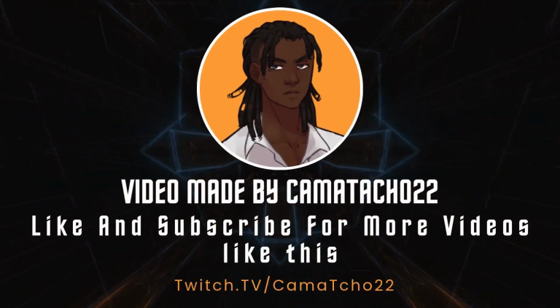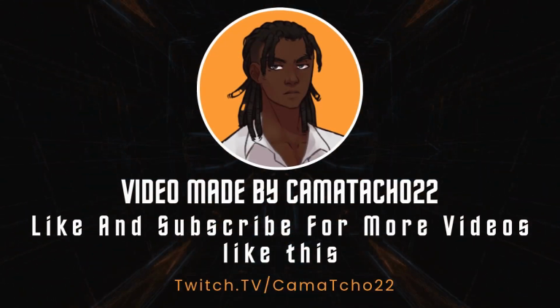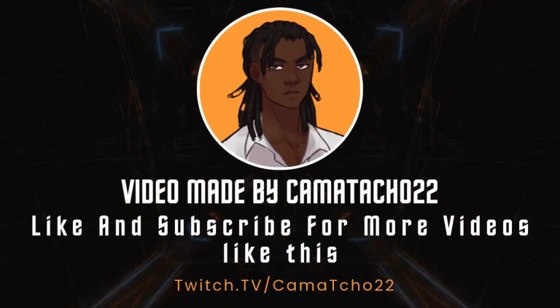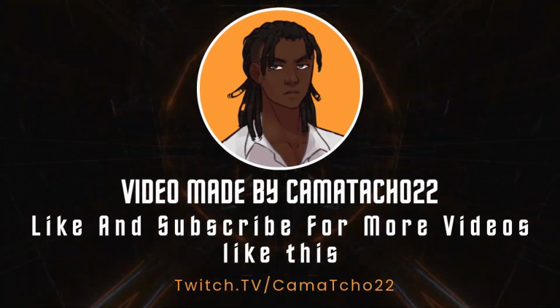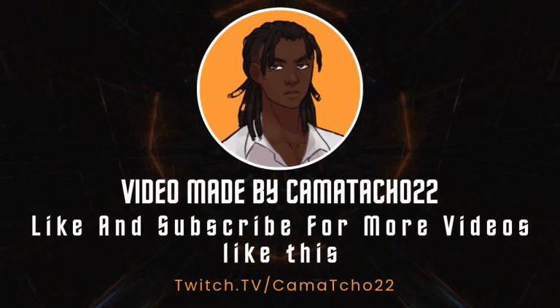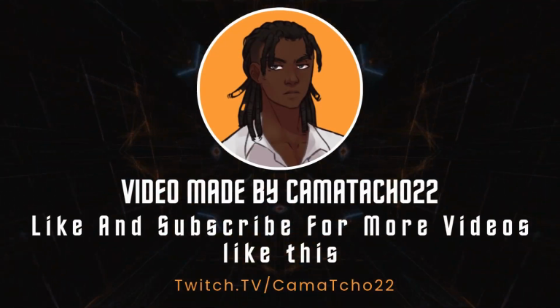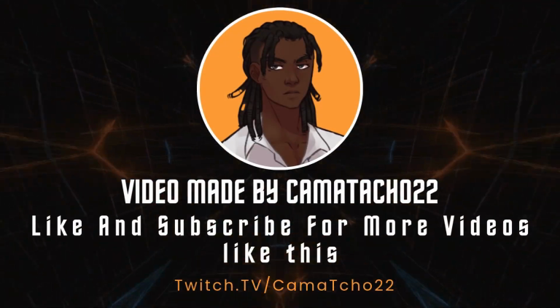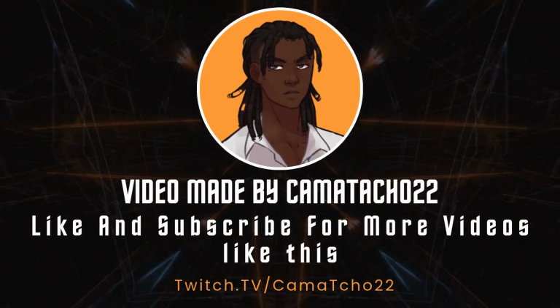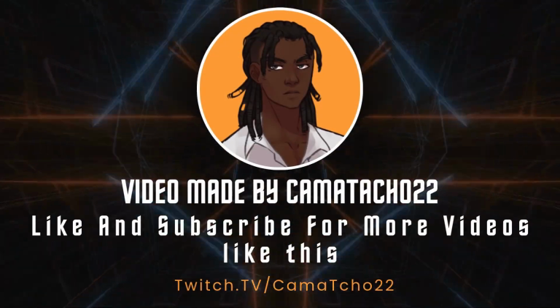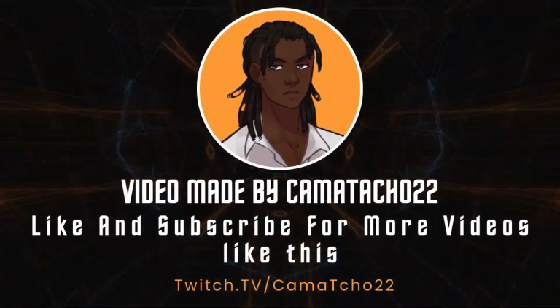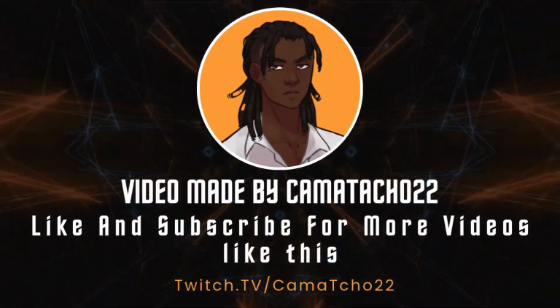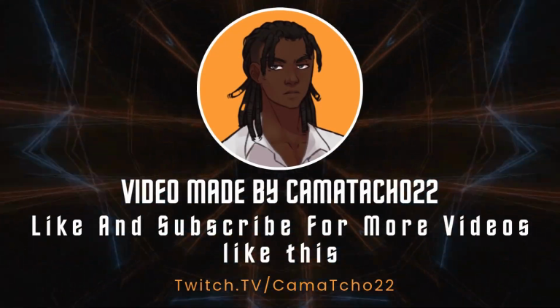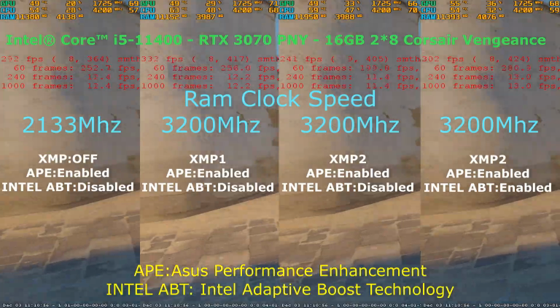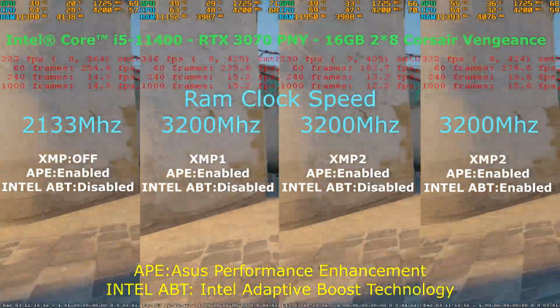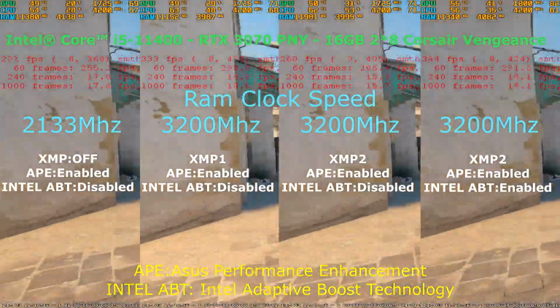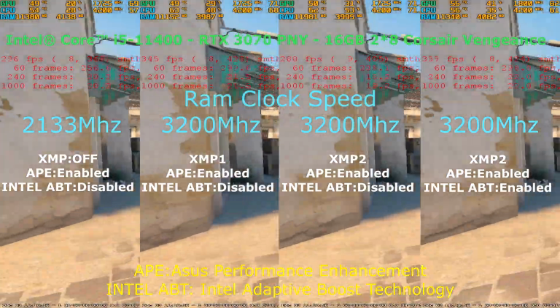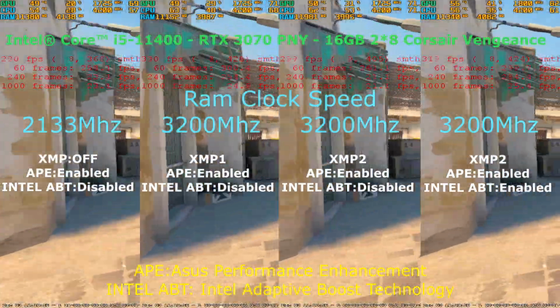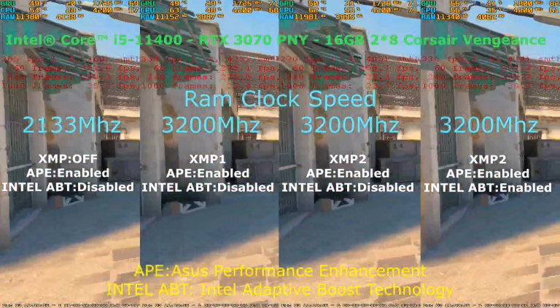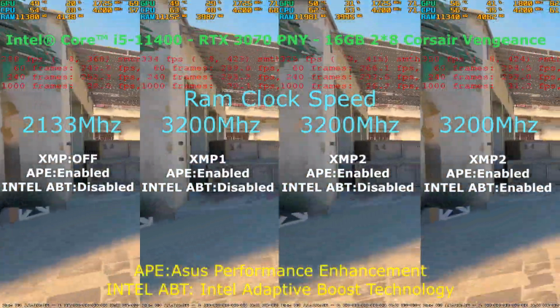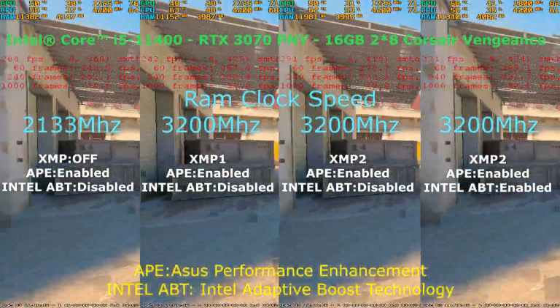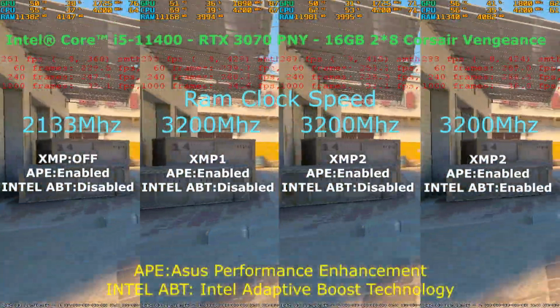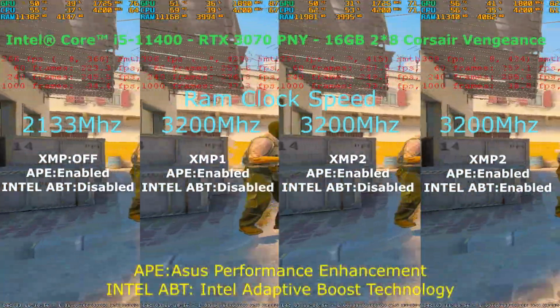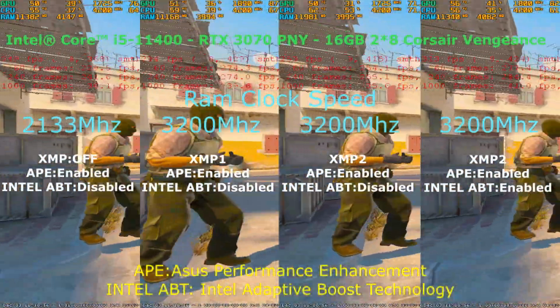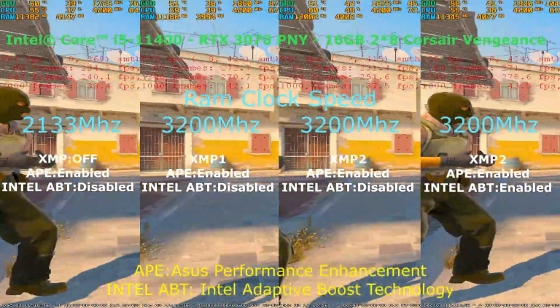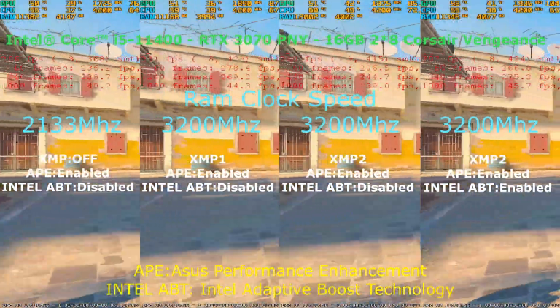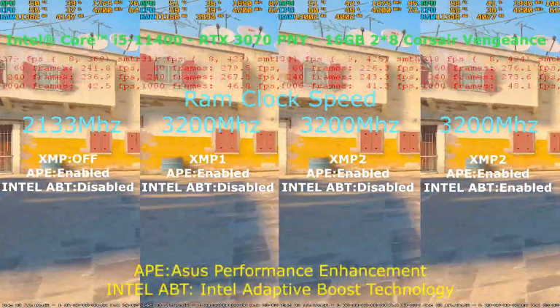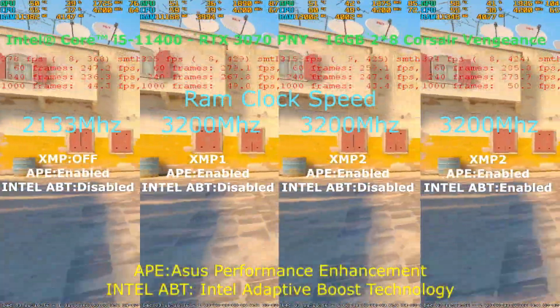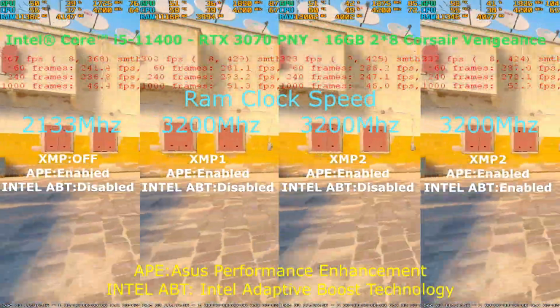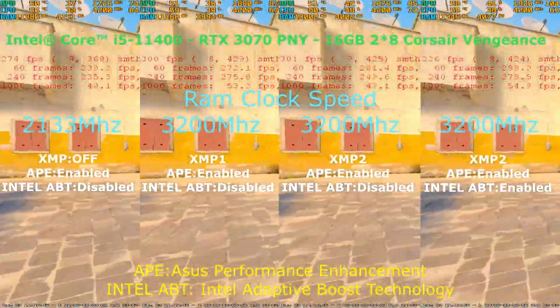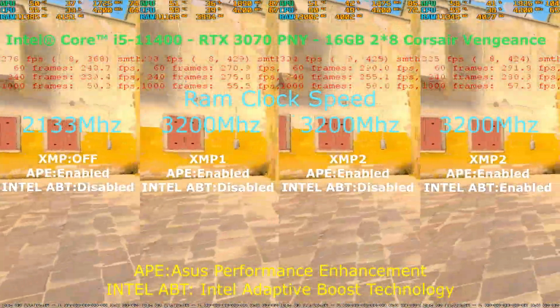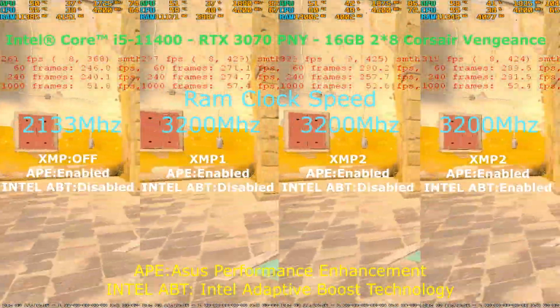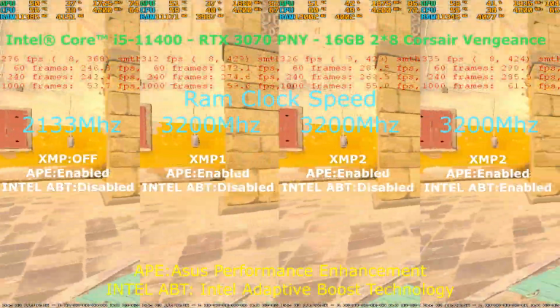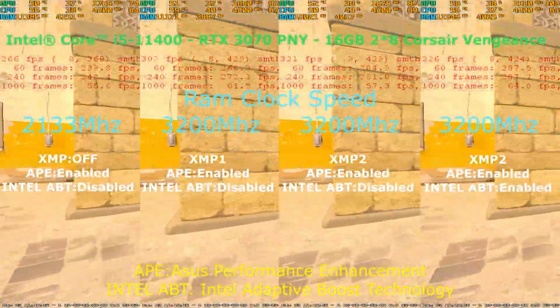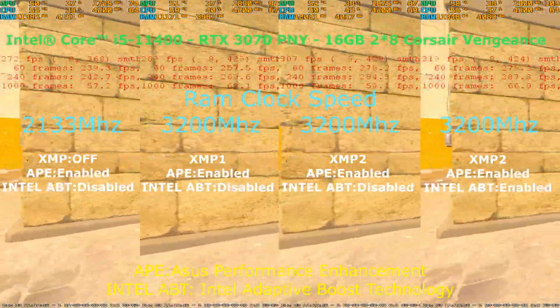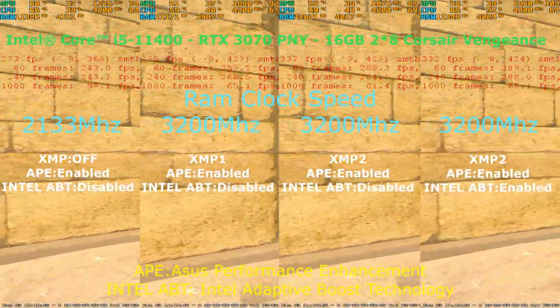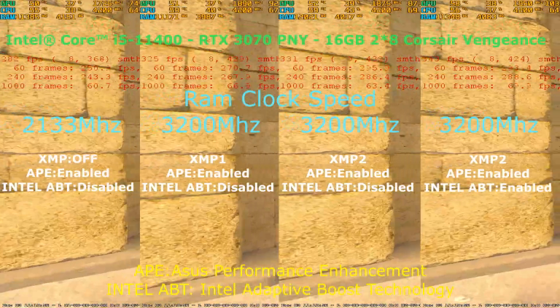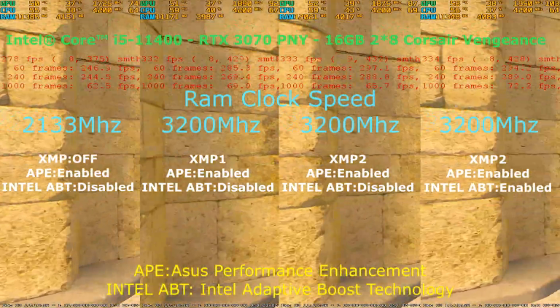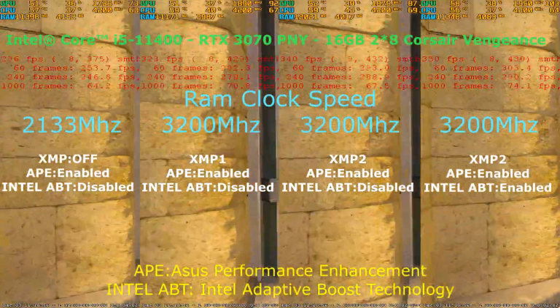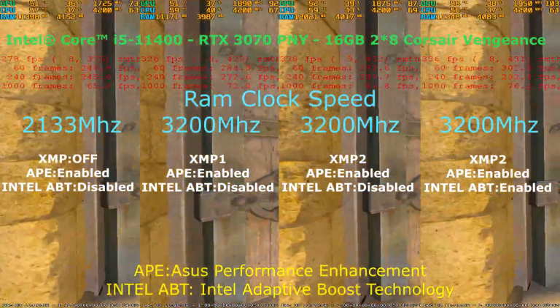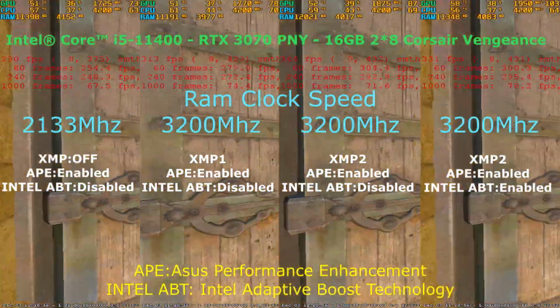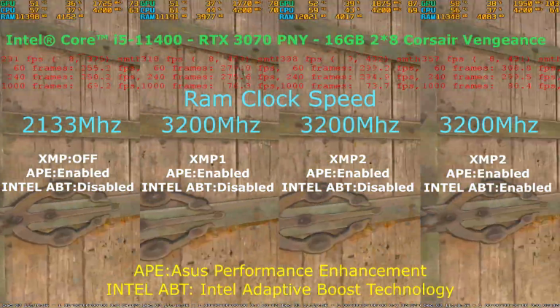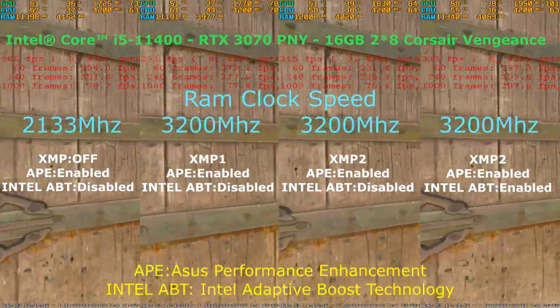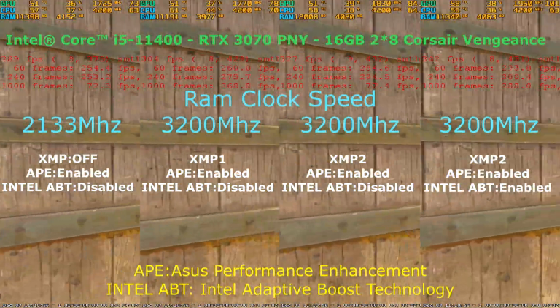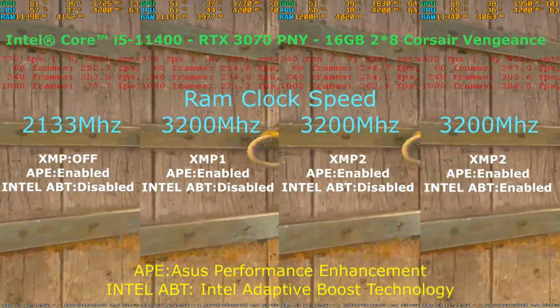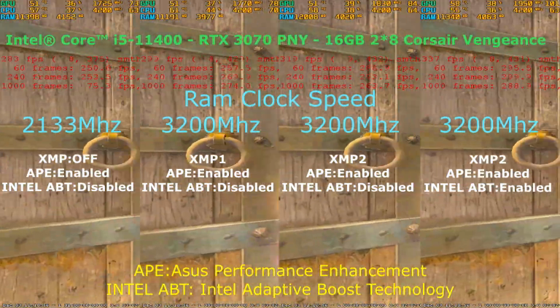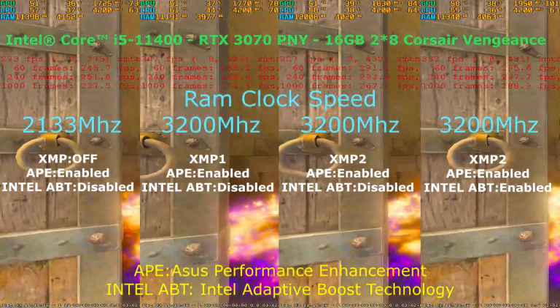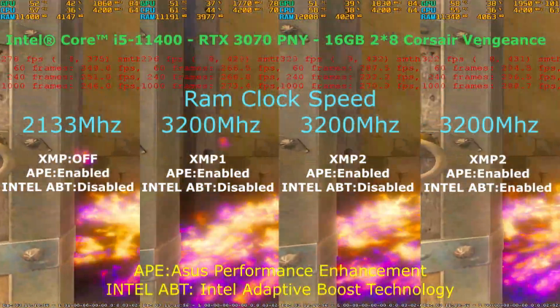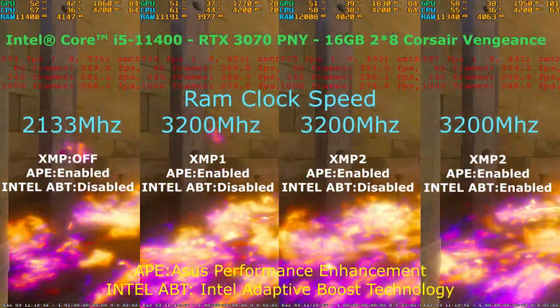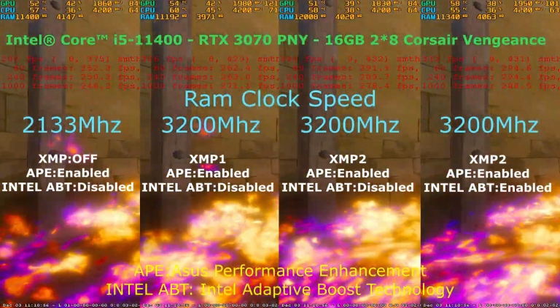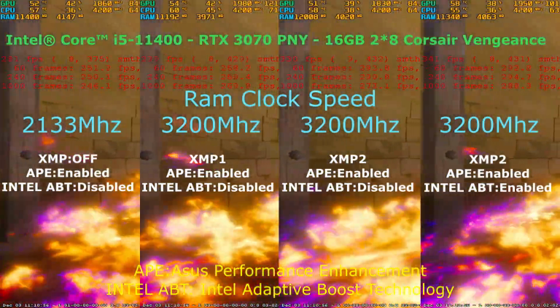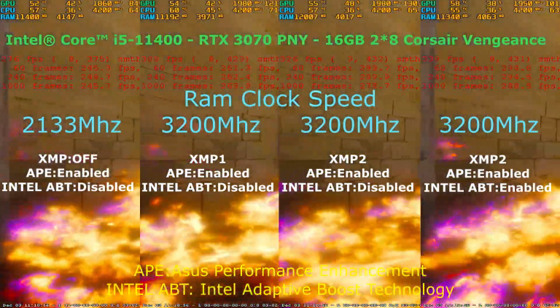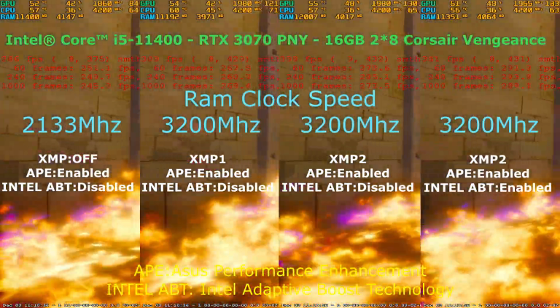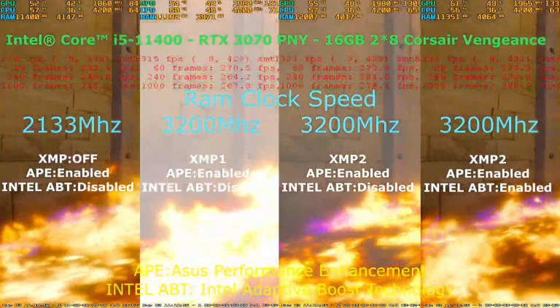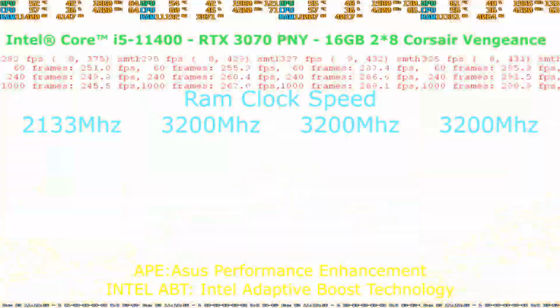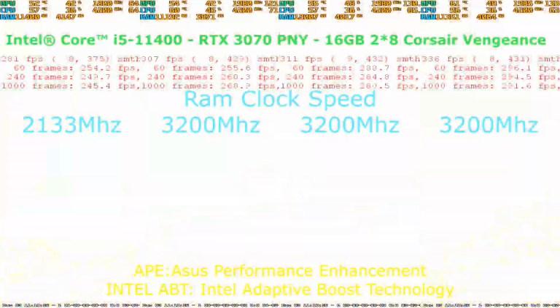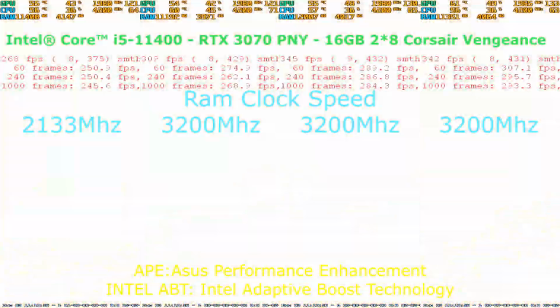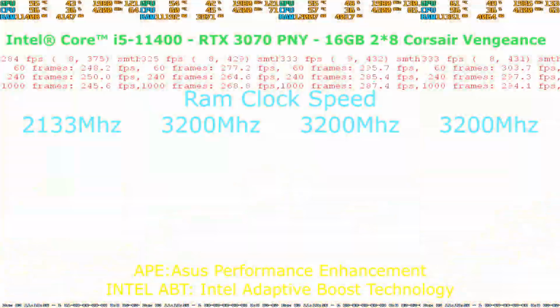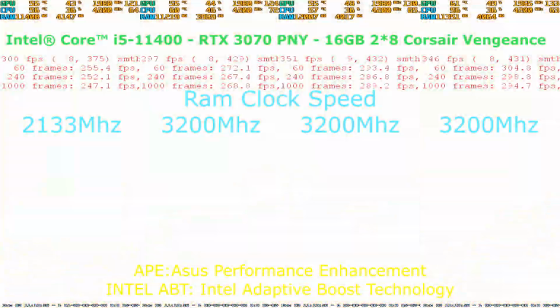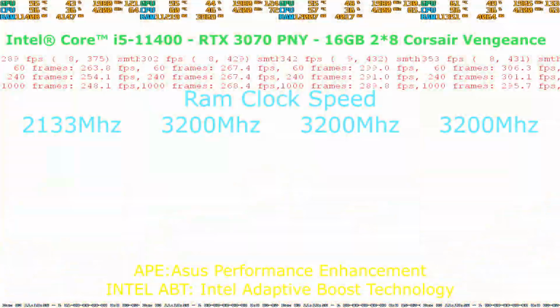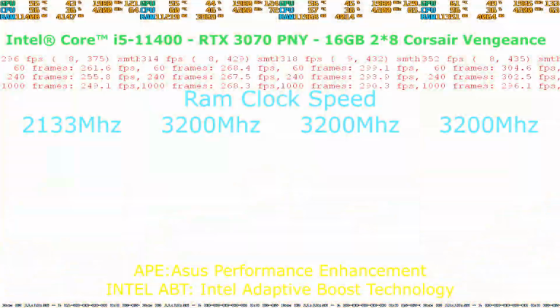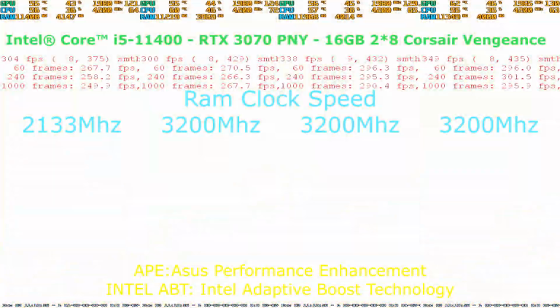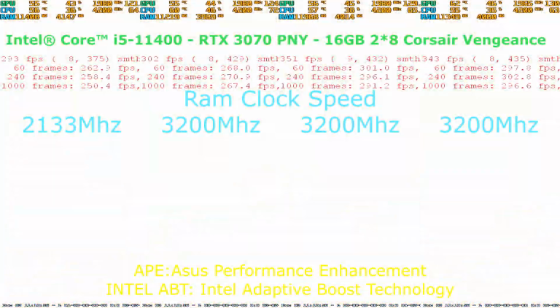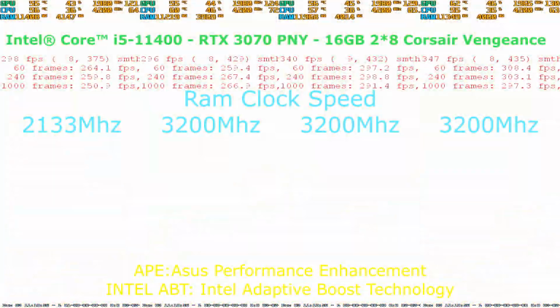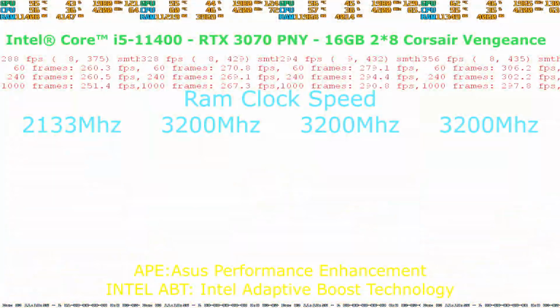Hello everyone, my name is Rick Sanchez, and today KMAT Show hired me to do a gaming benchmark tweaking ASUS BIOS and XMP profiles.